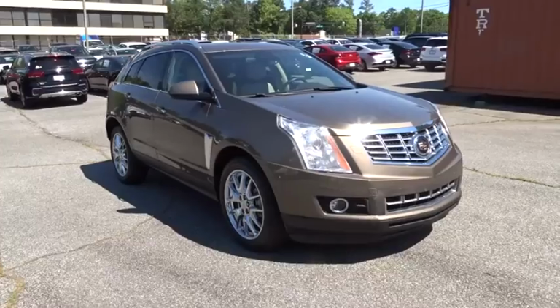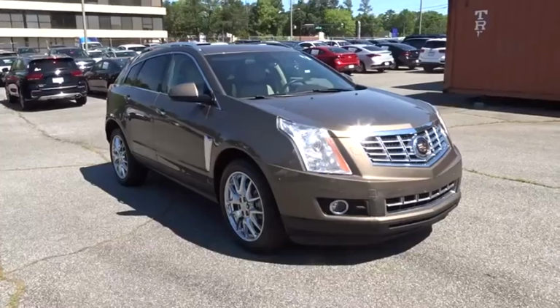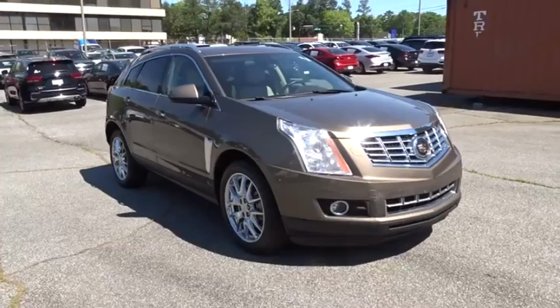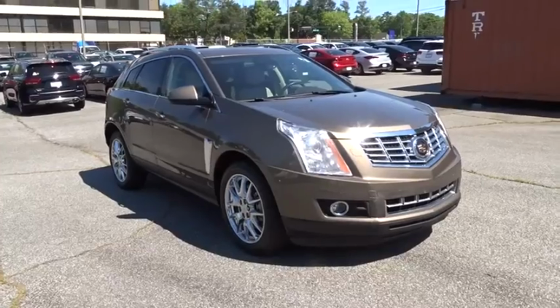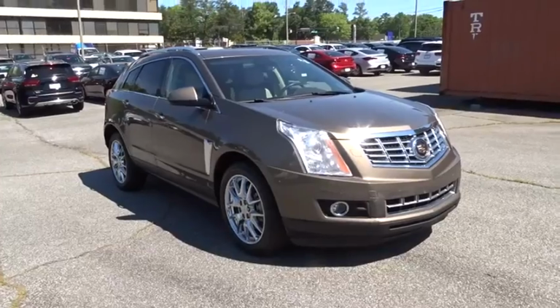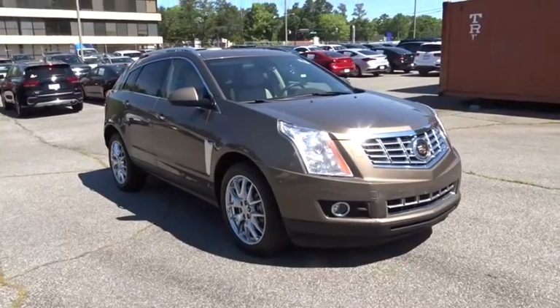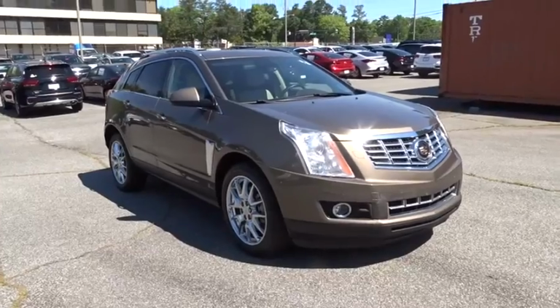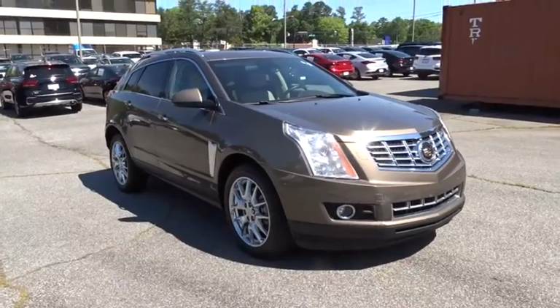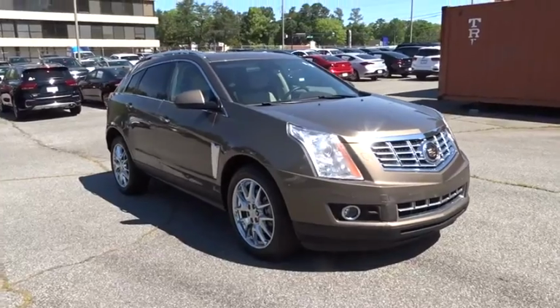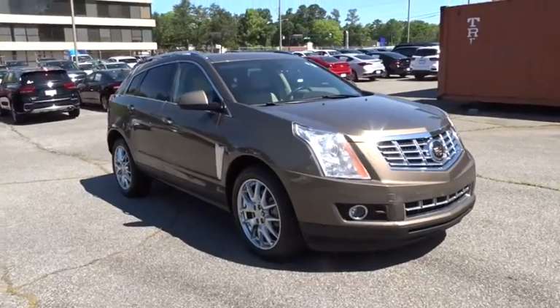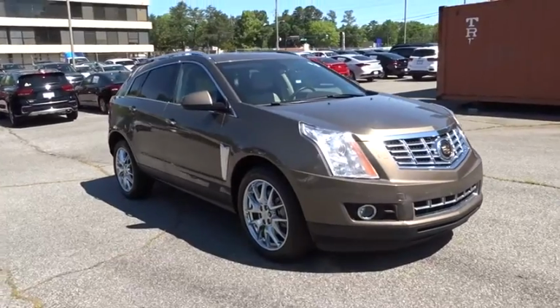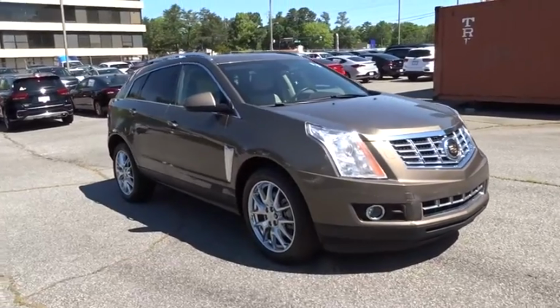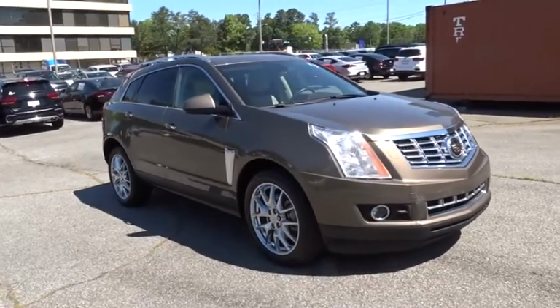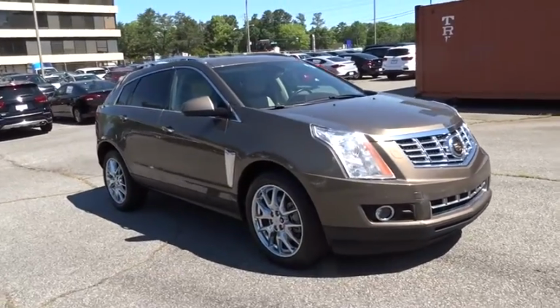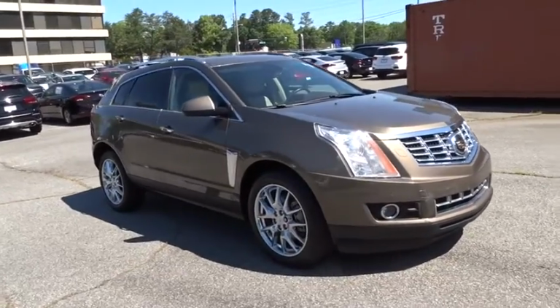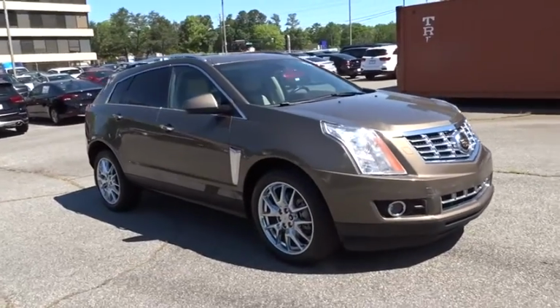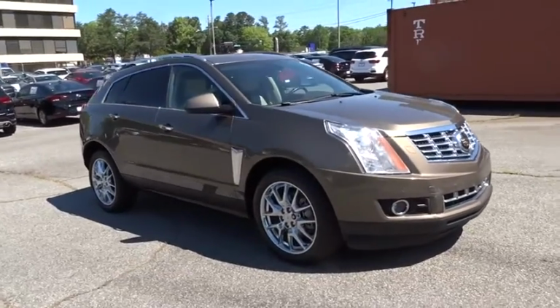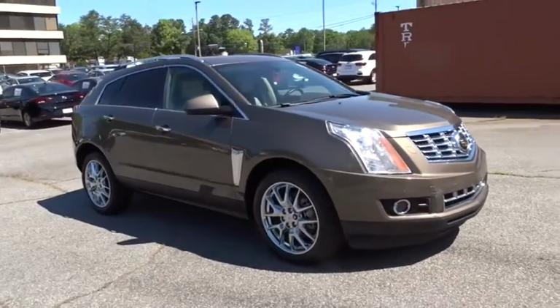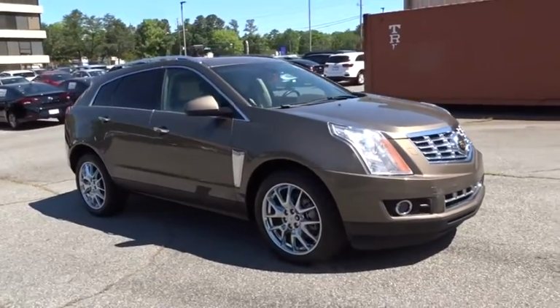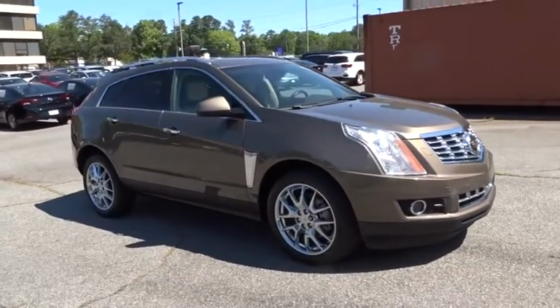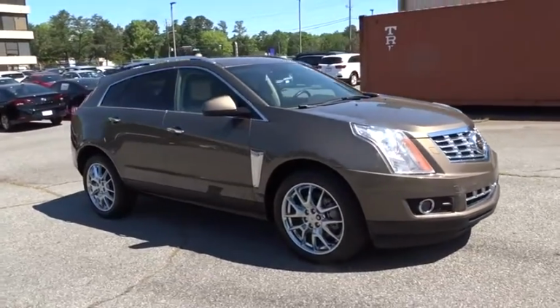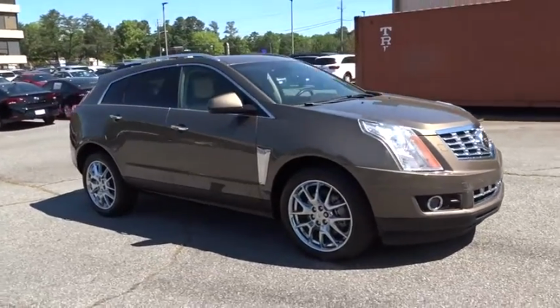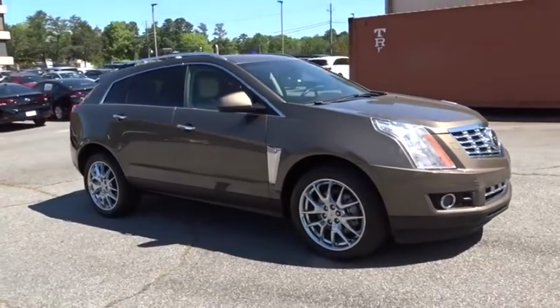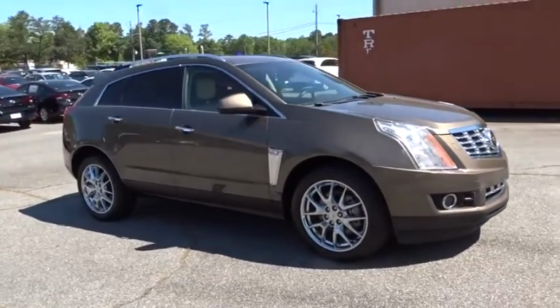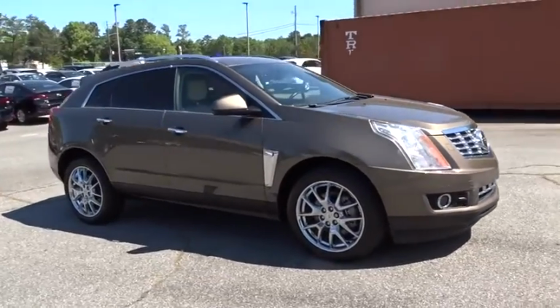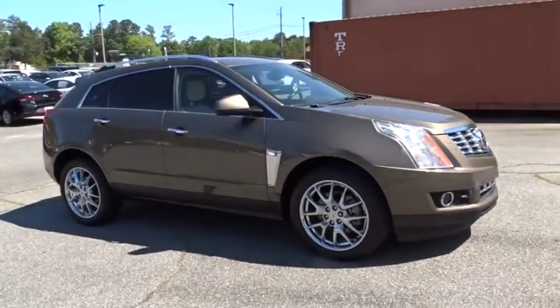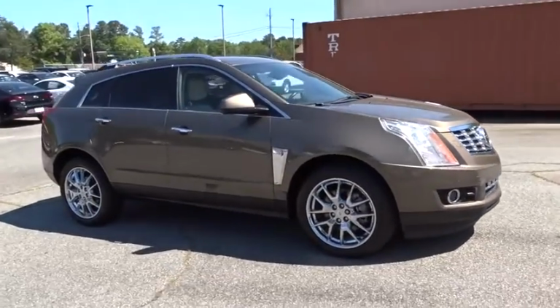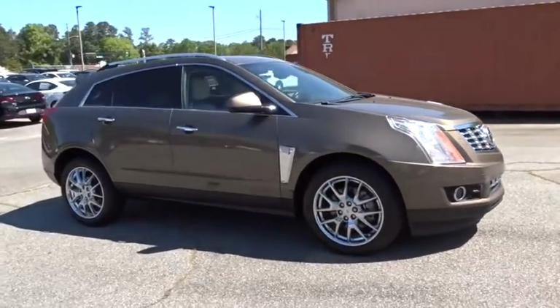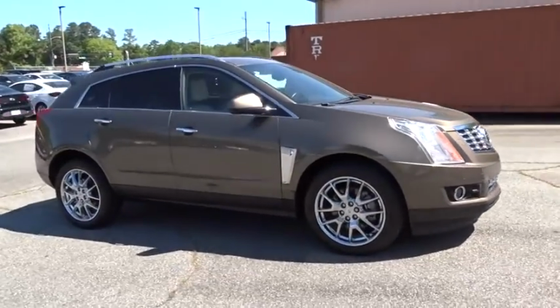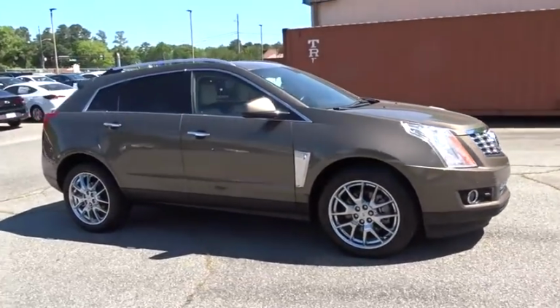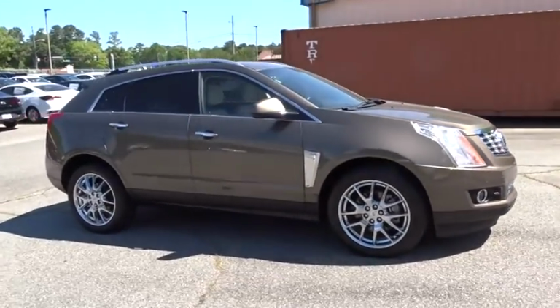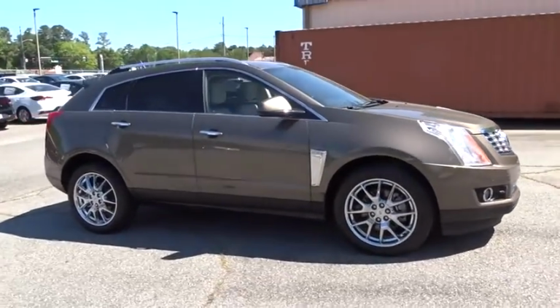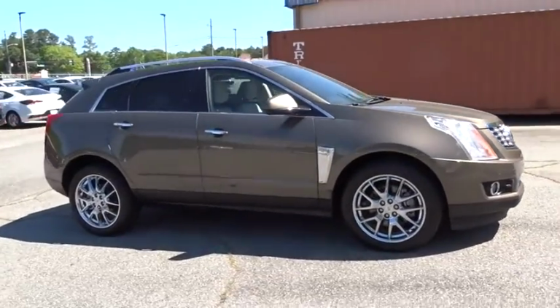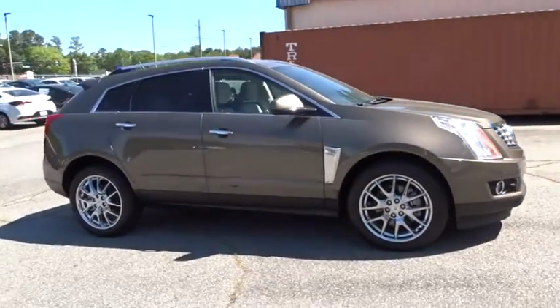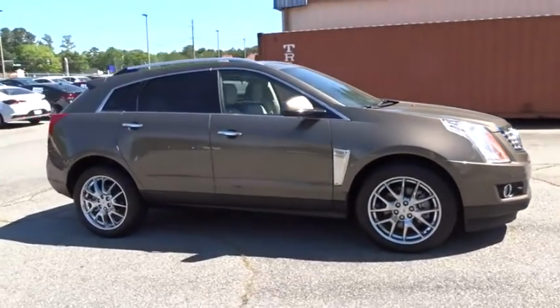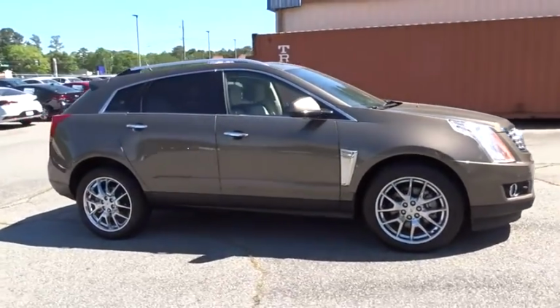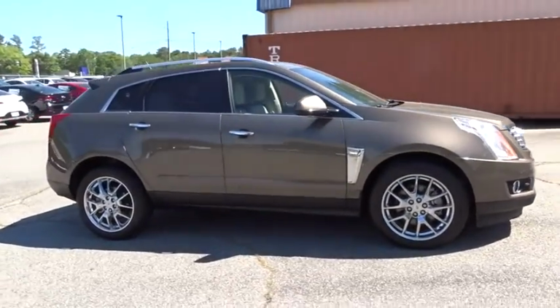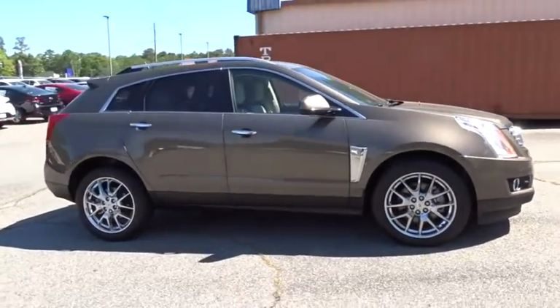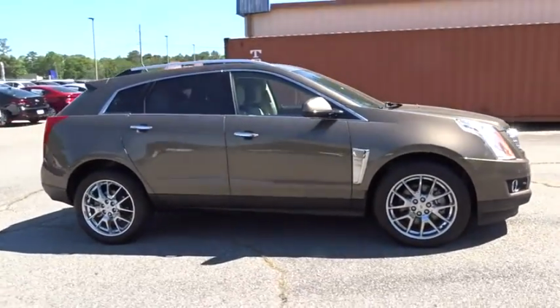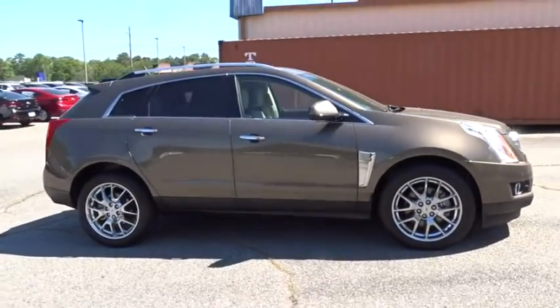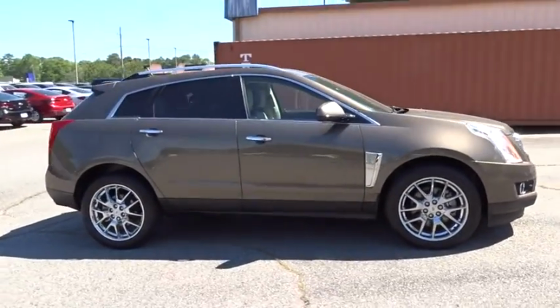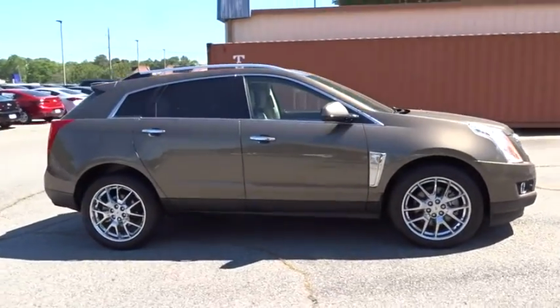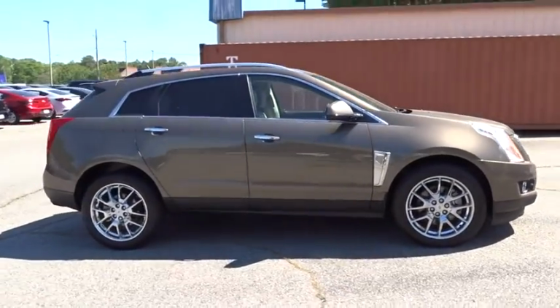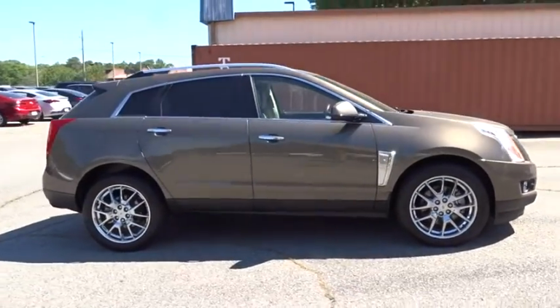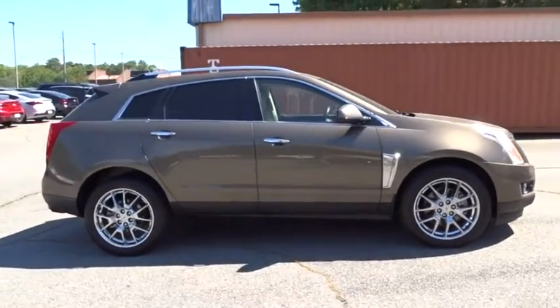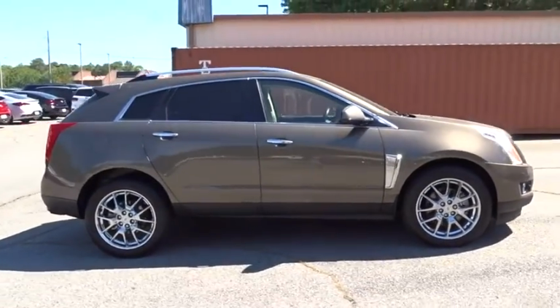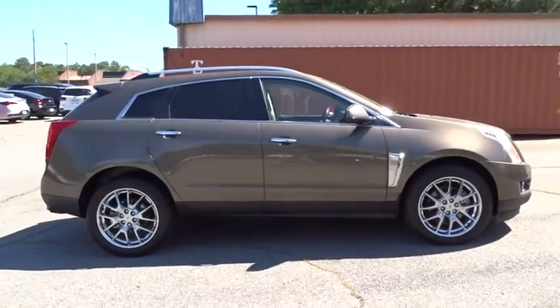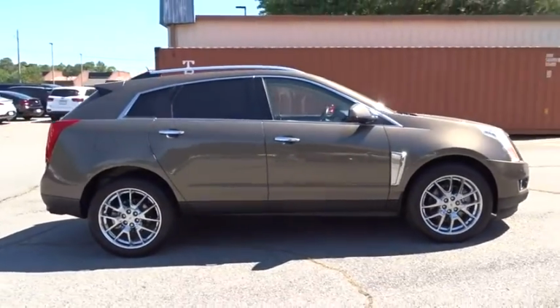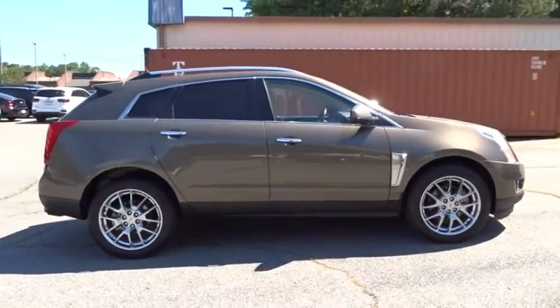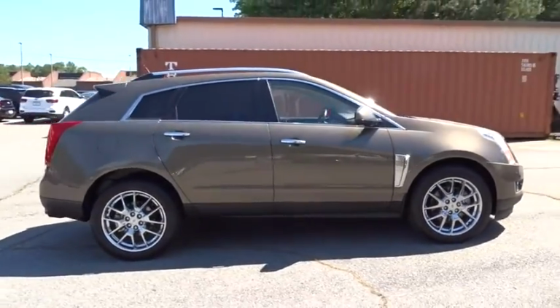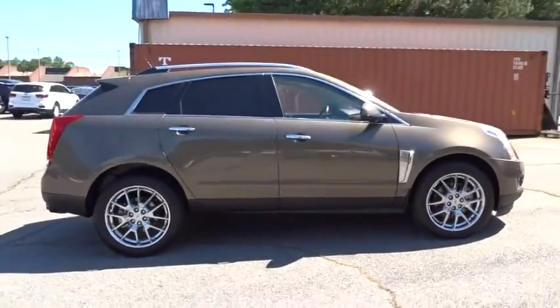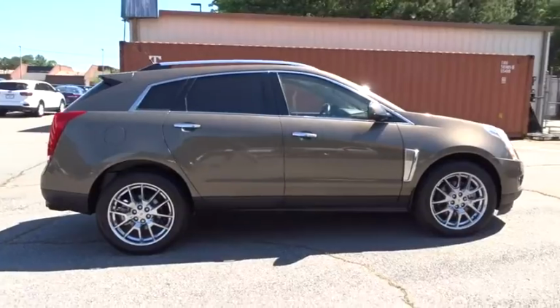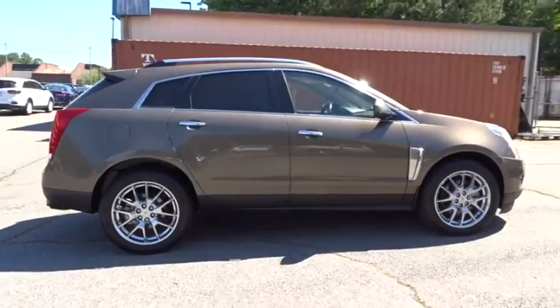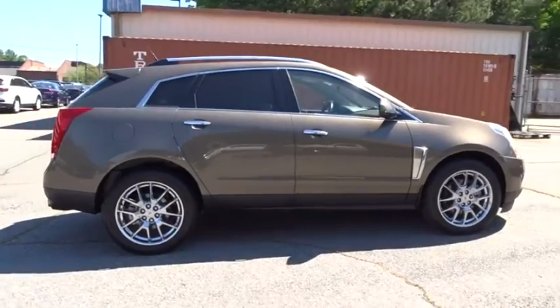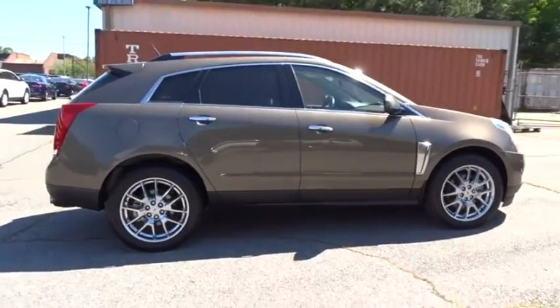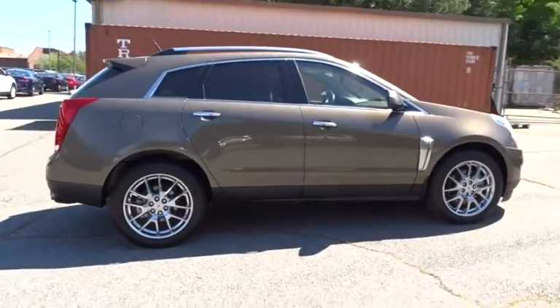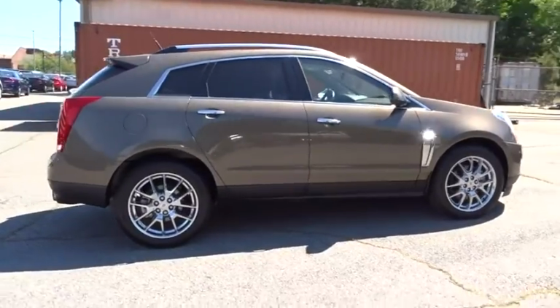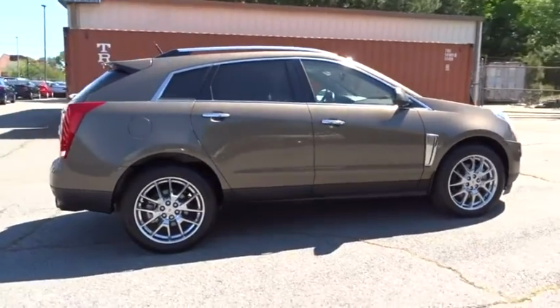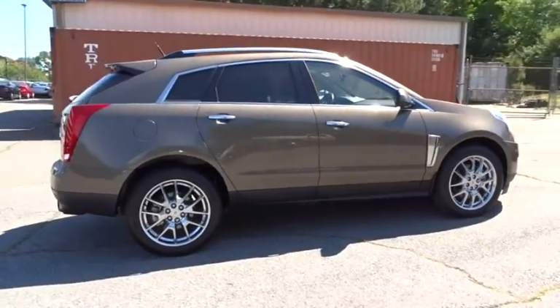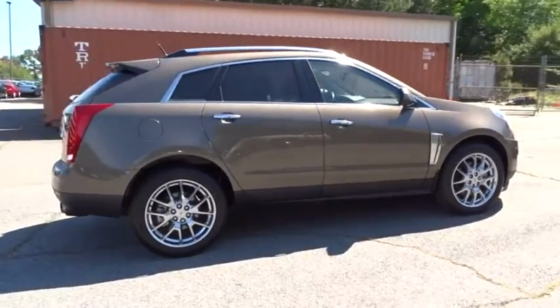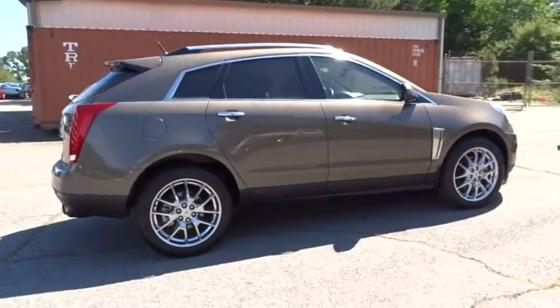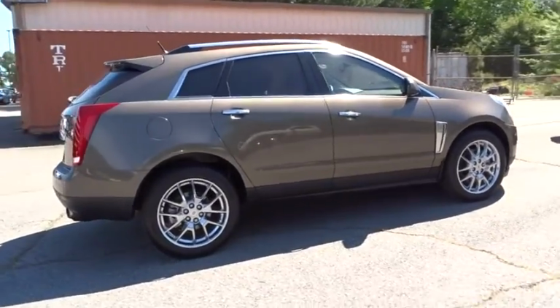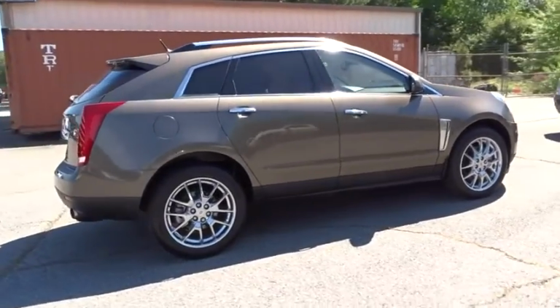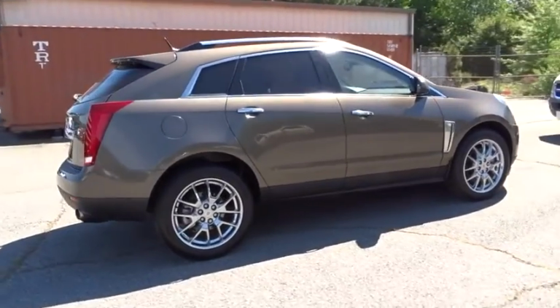The 2014 Cadillac SRX. The Cadillac SRX is beautiful from every angle.